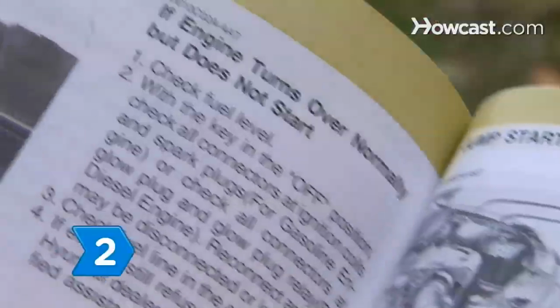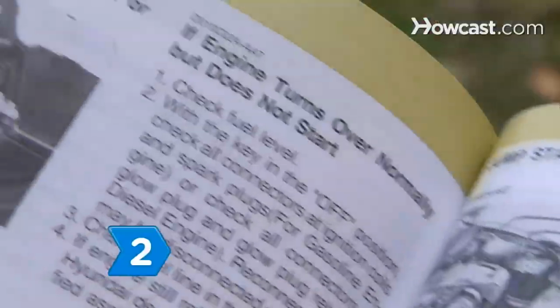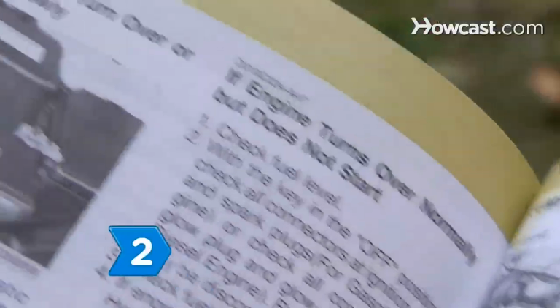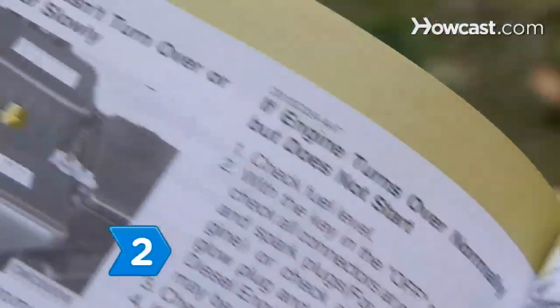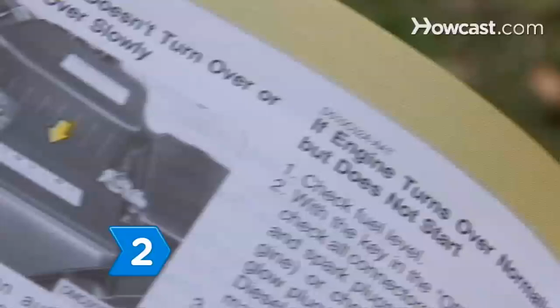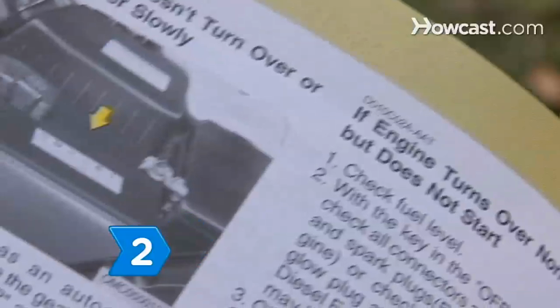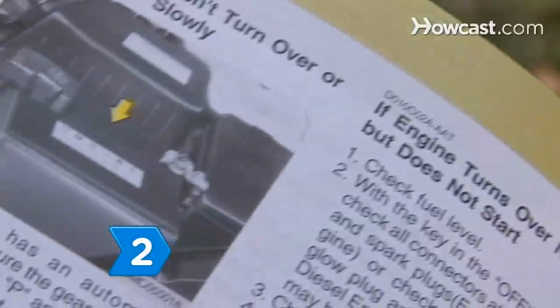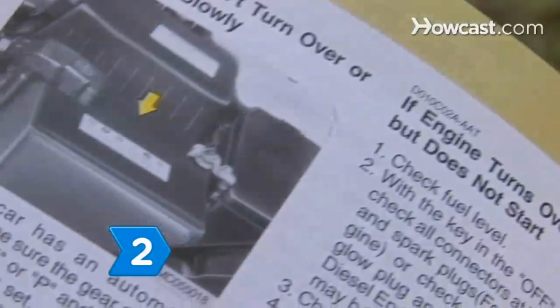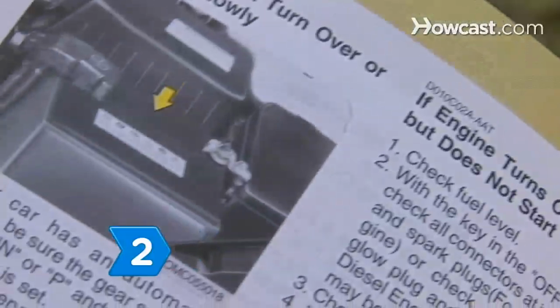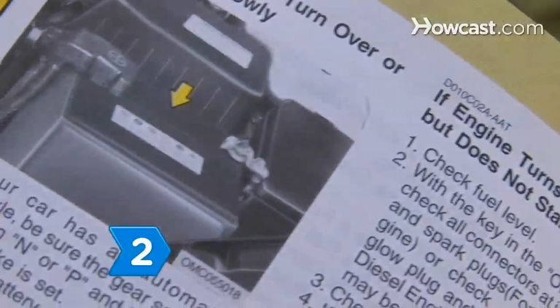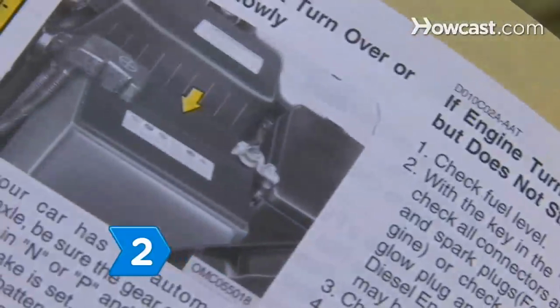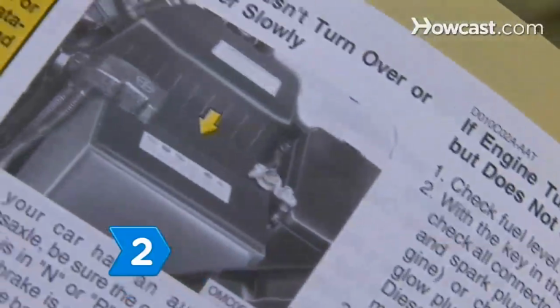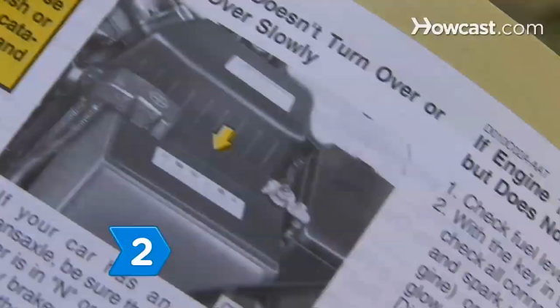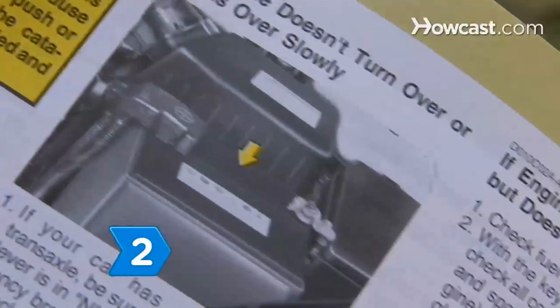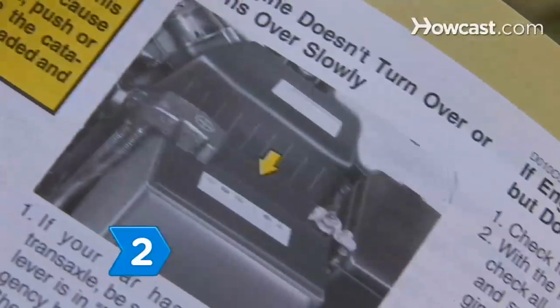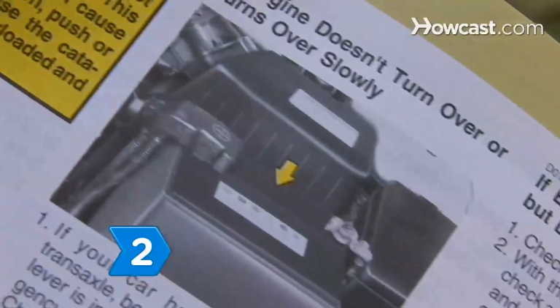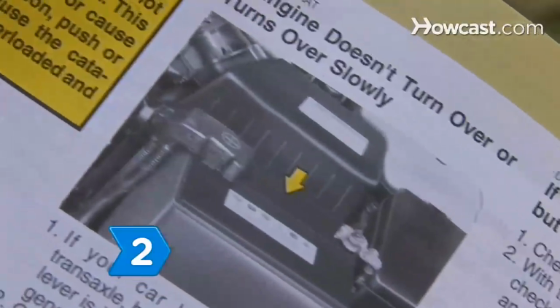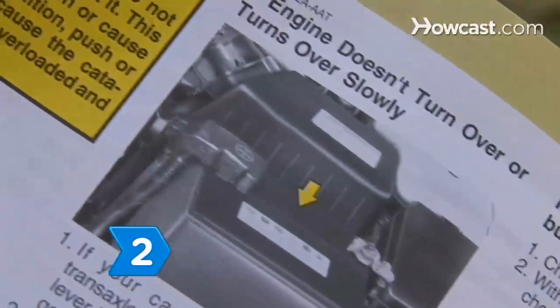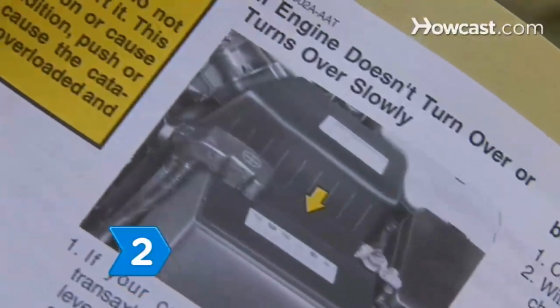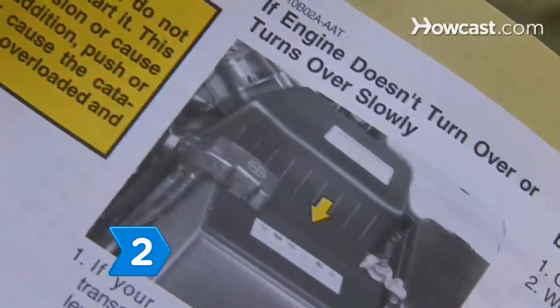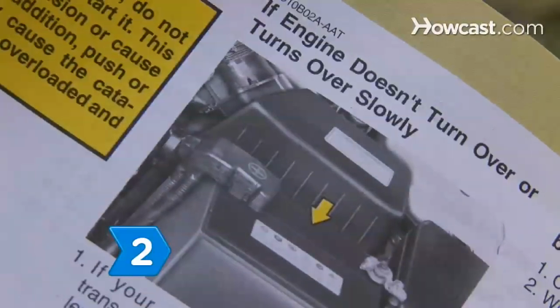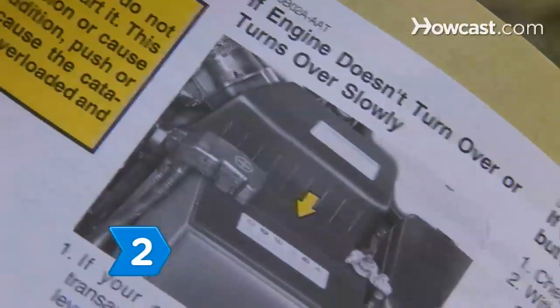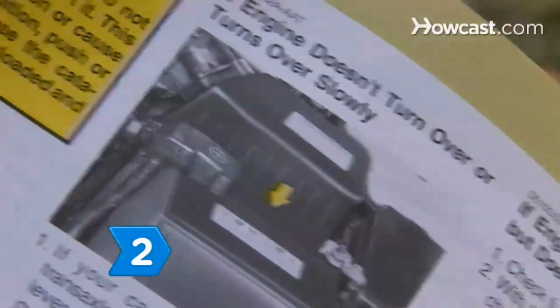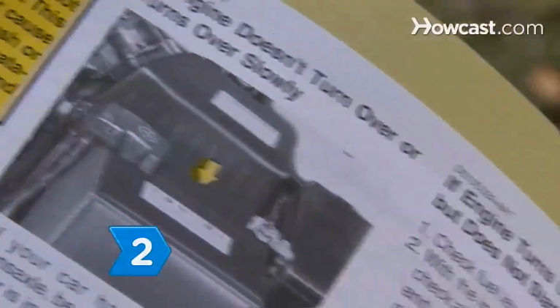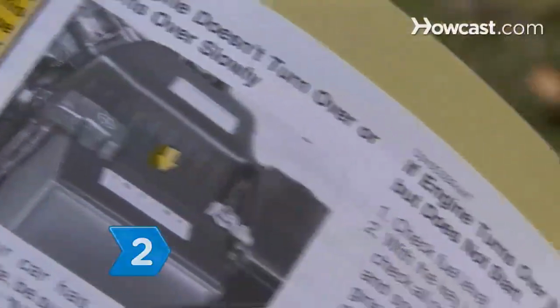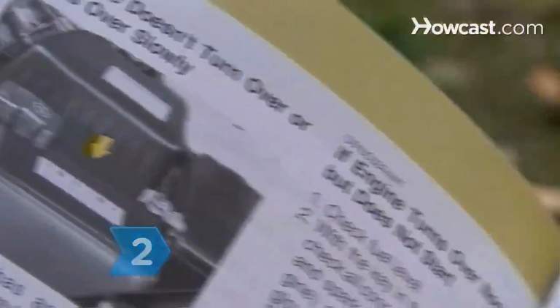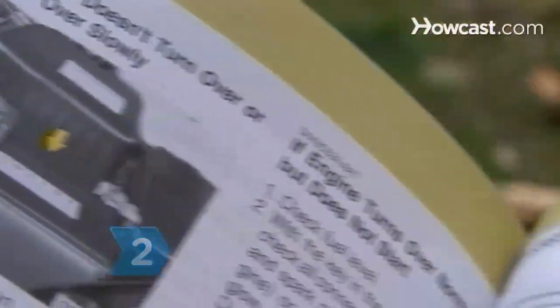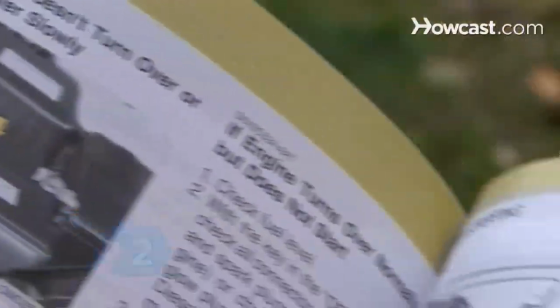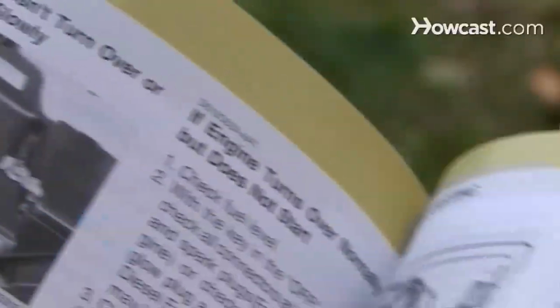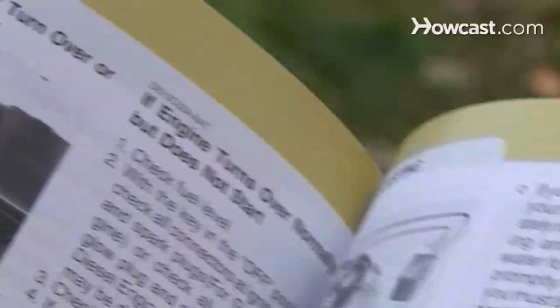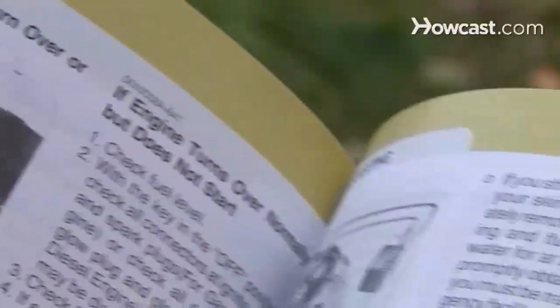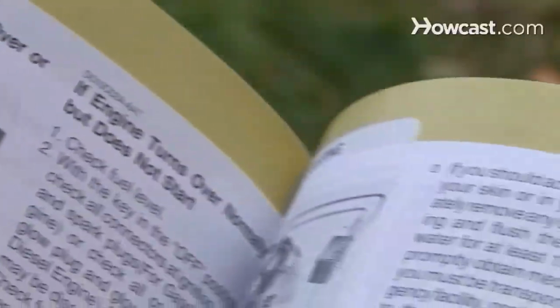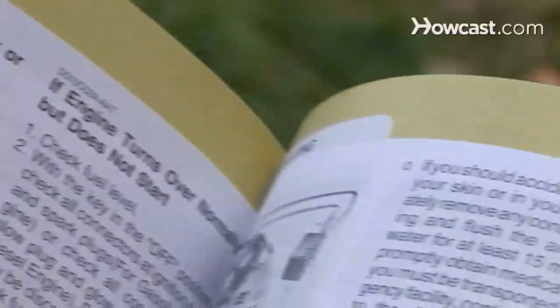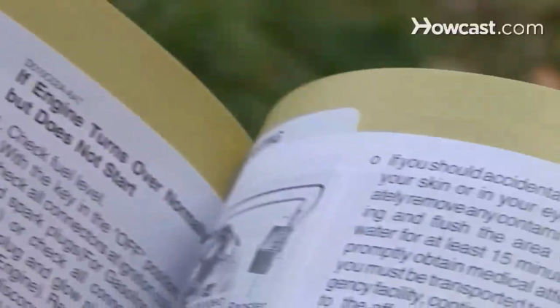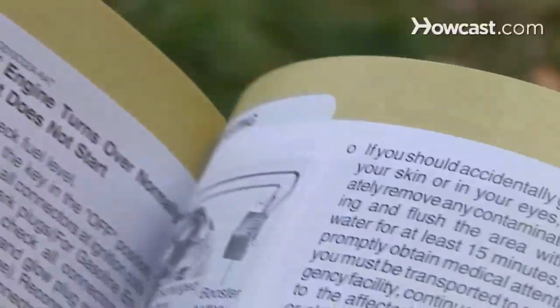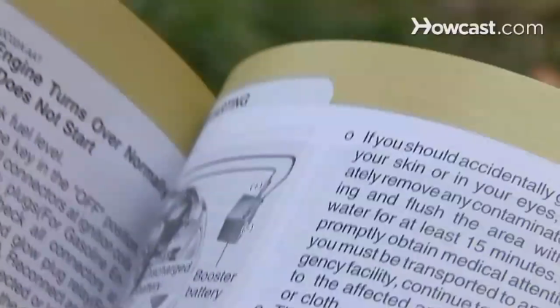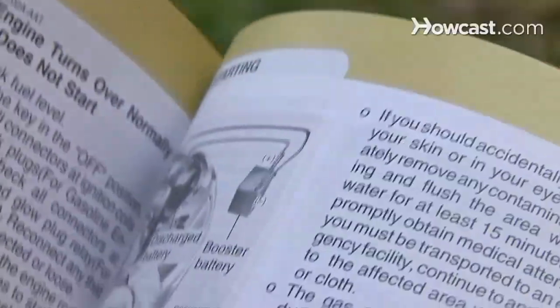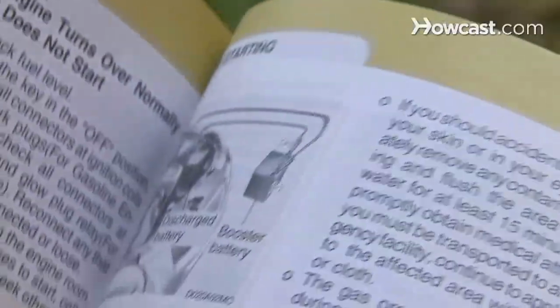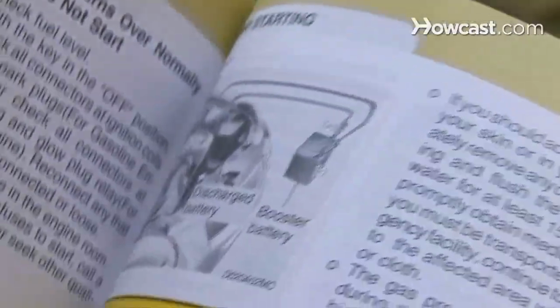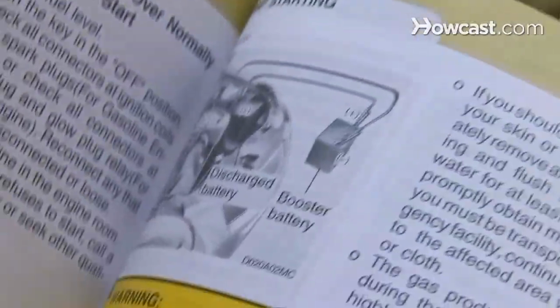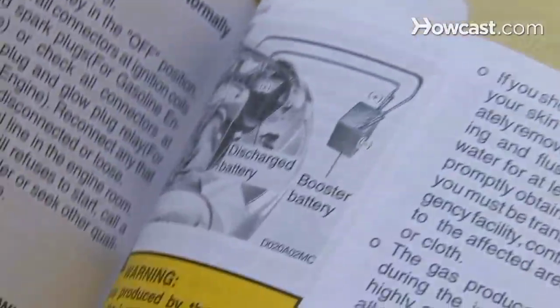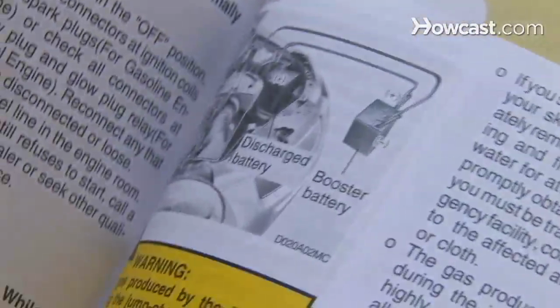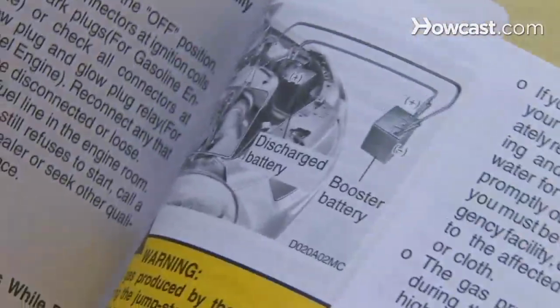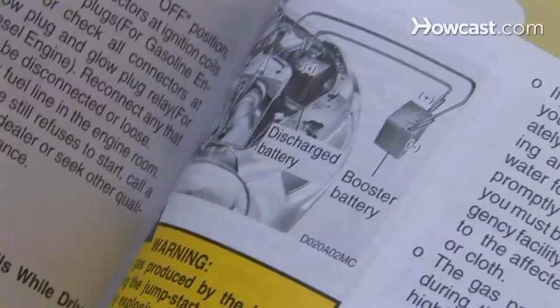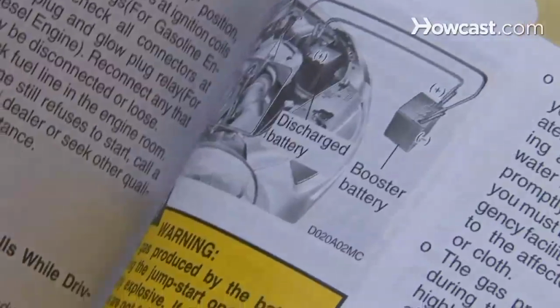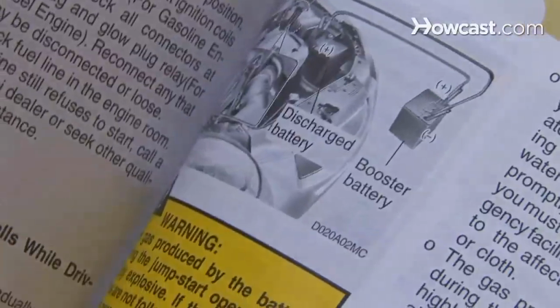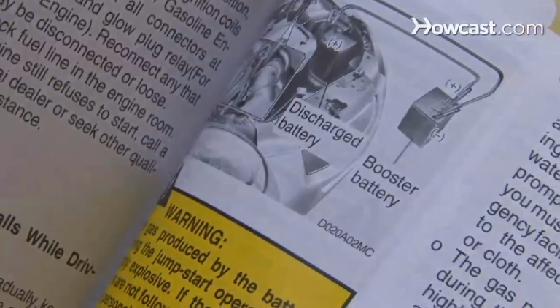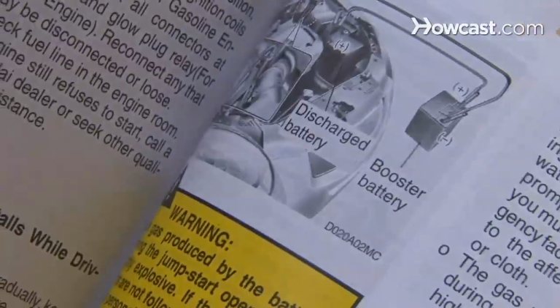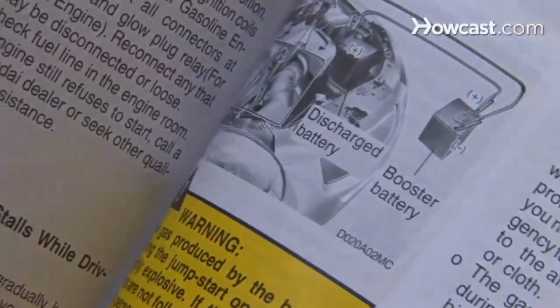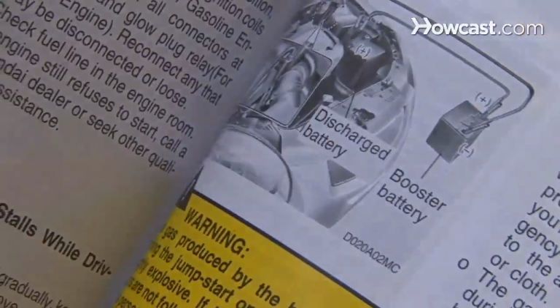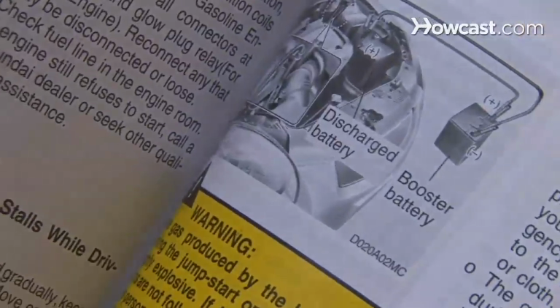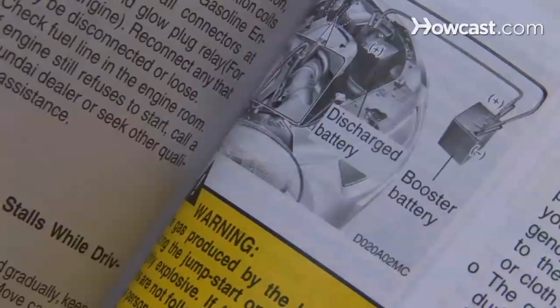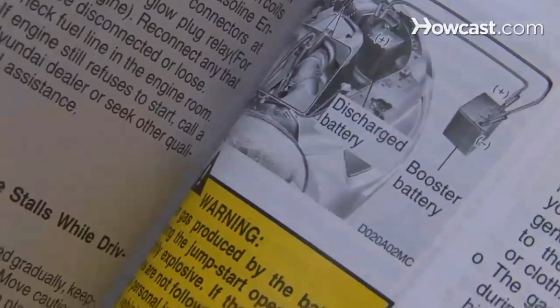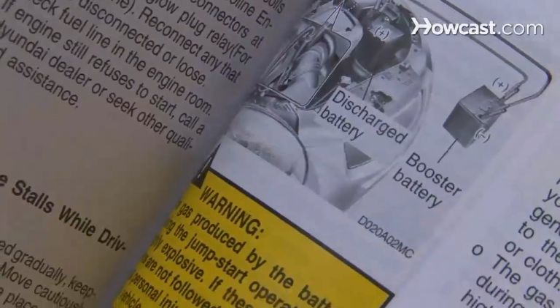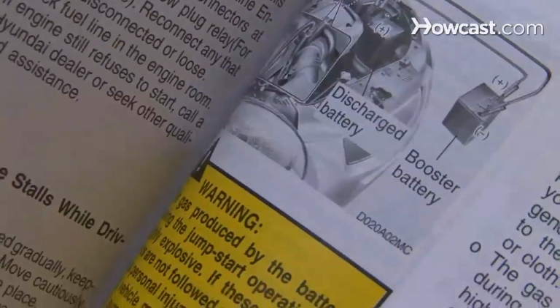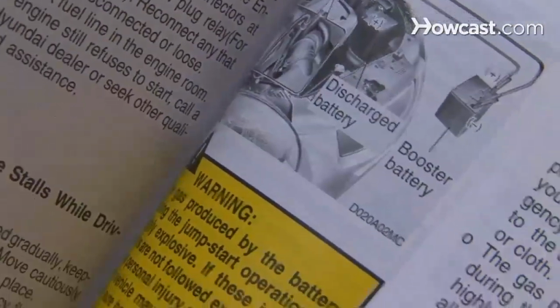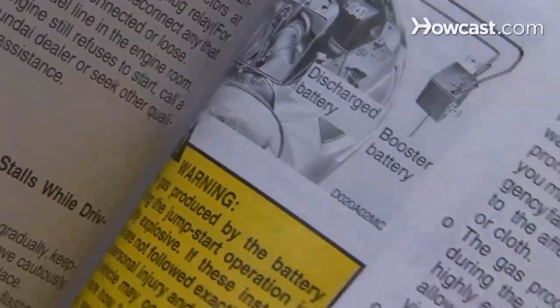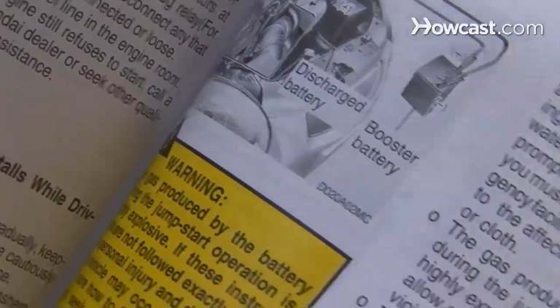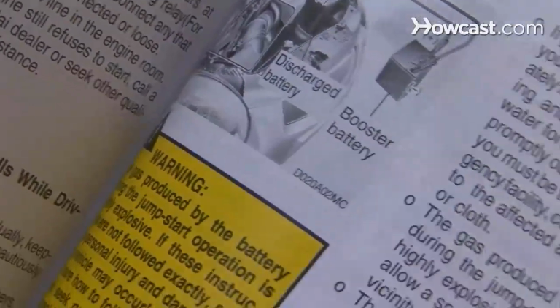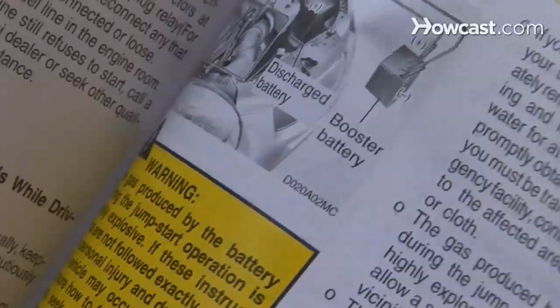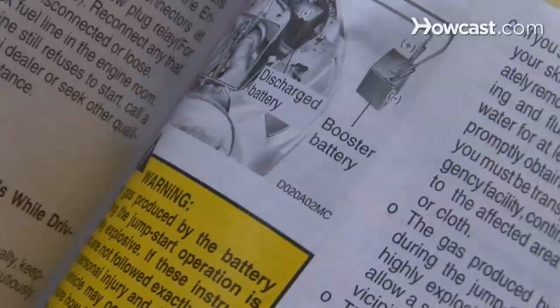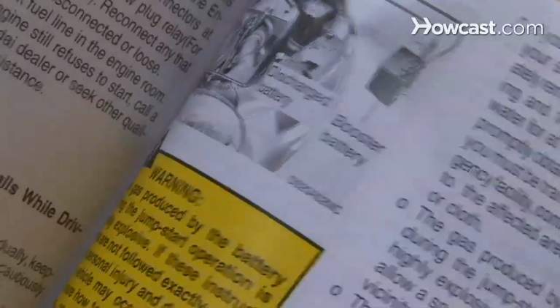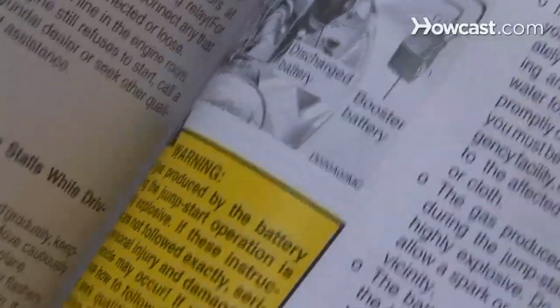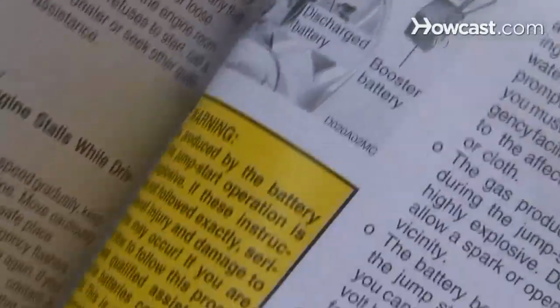Step 2. Consult your owner's manual to determine your battery's voltage and make sure it matches the charger's DC output voltage.